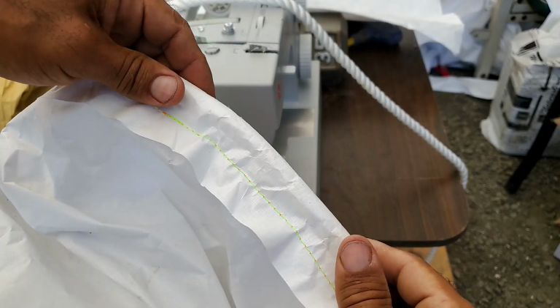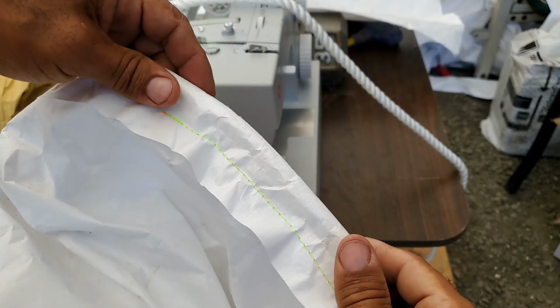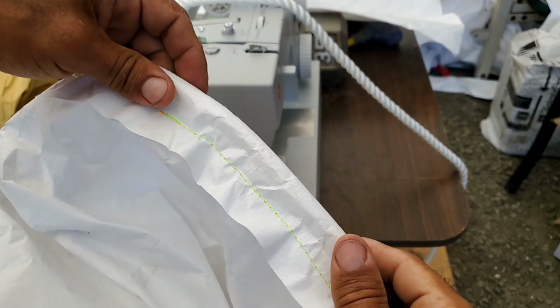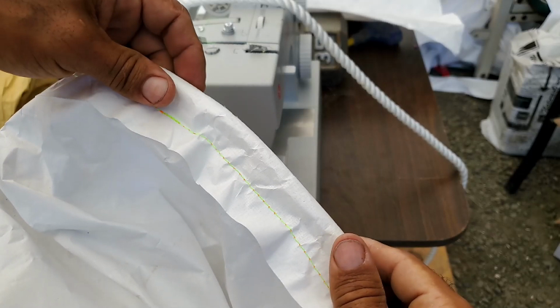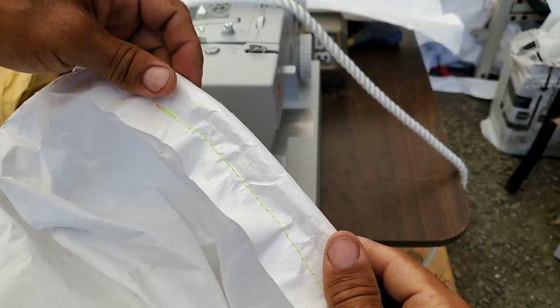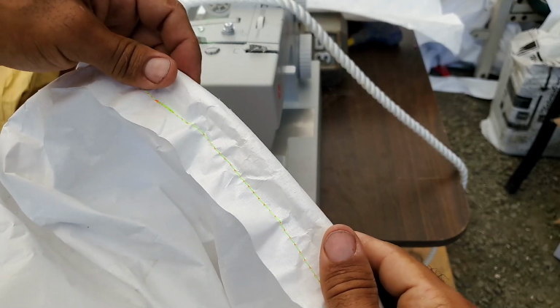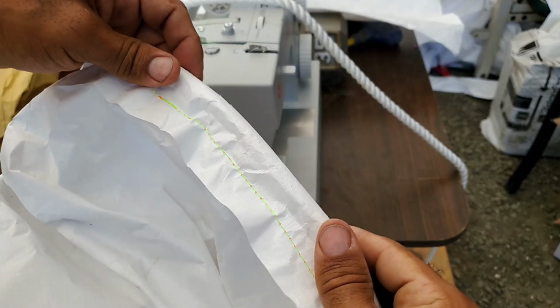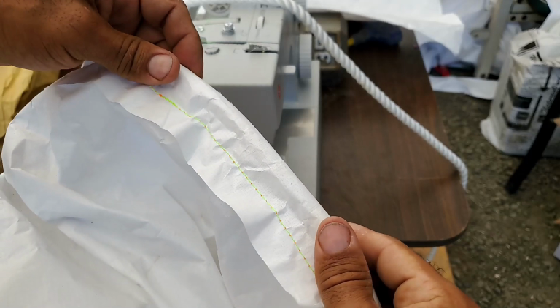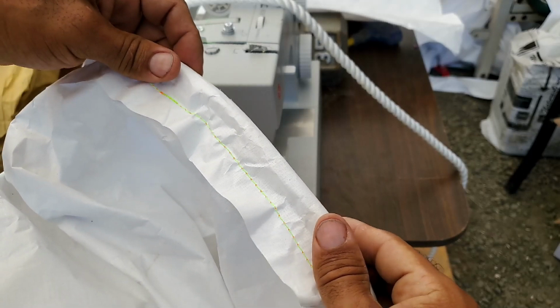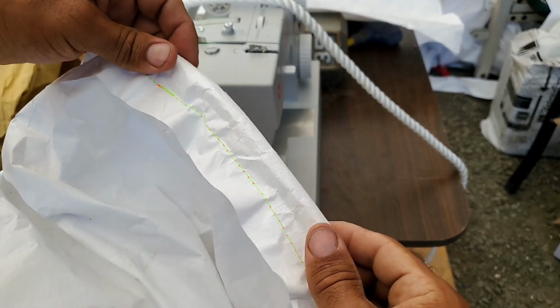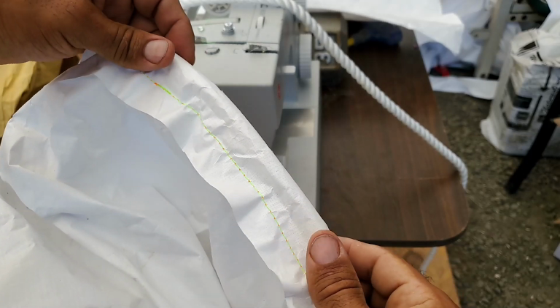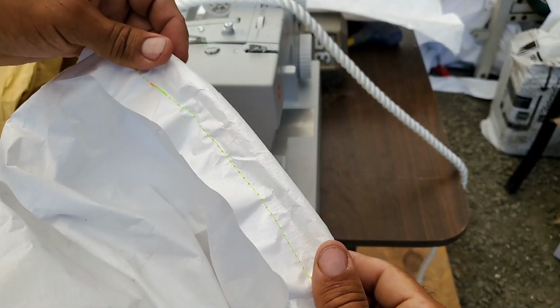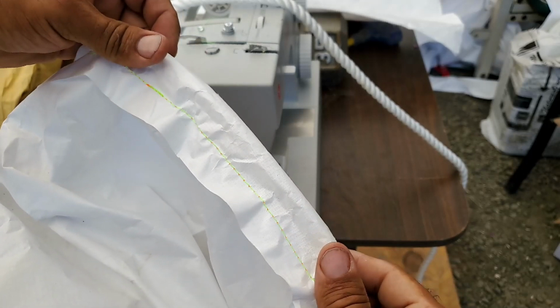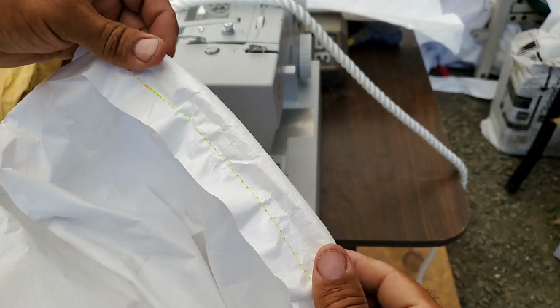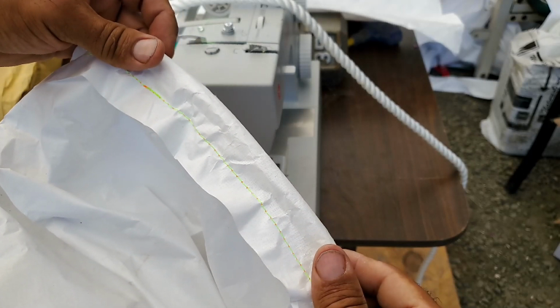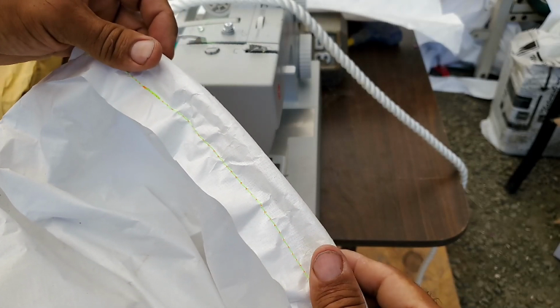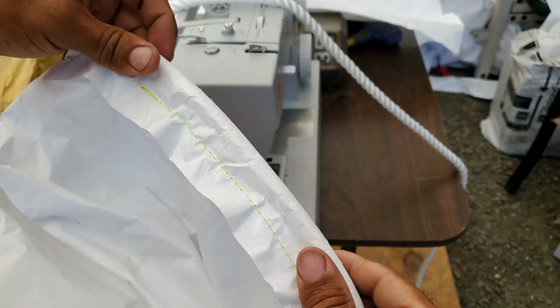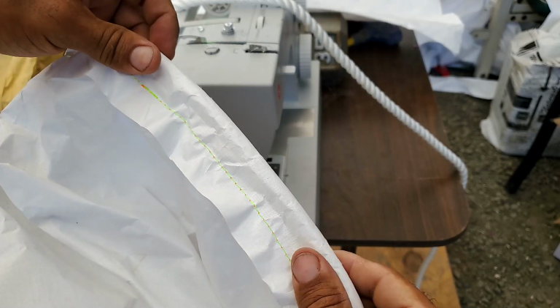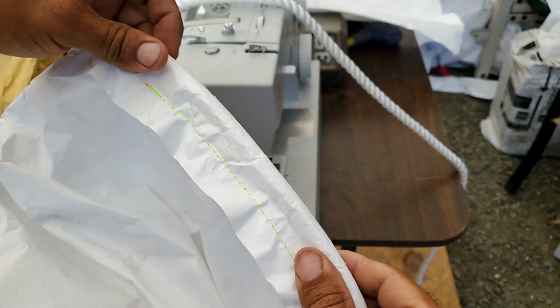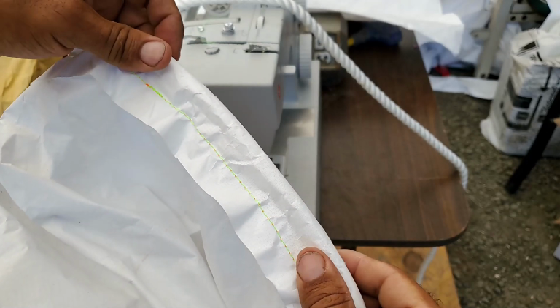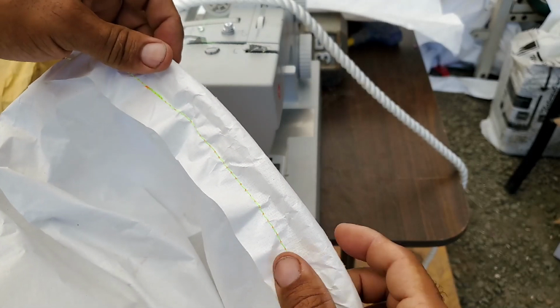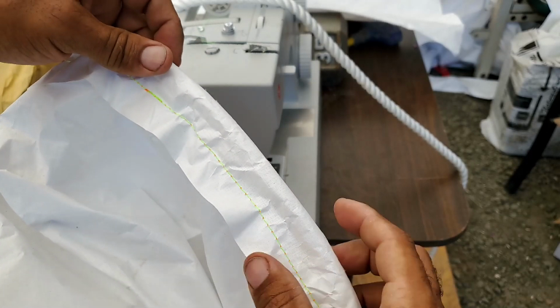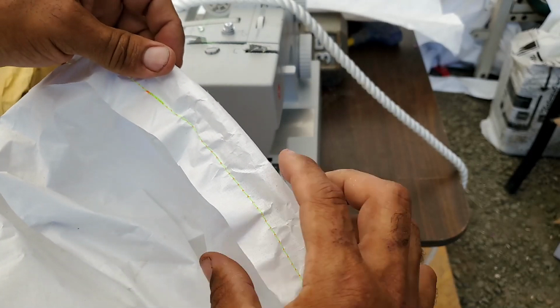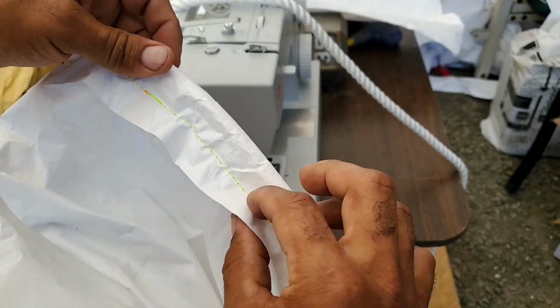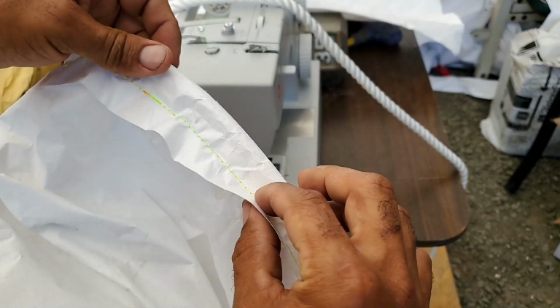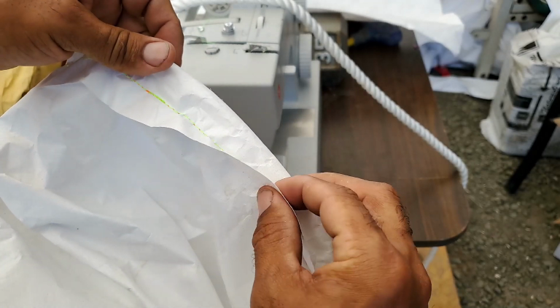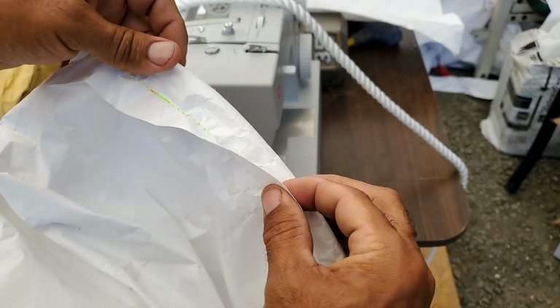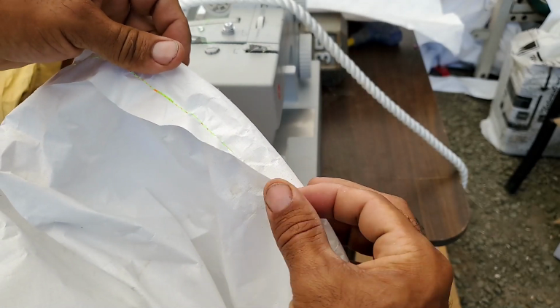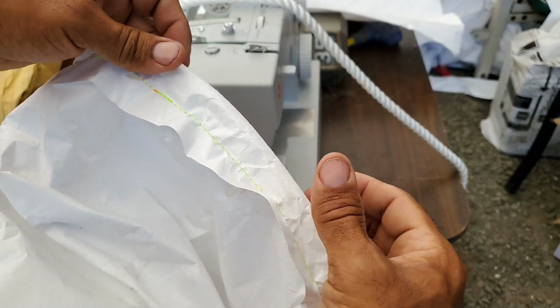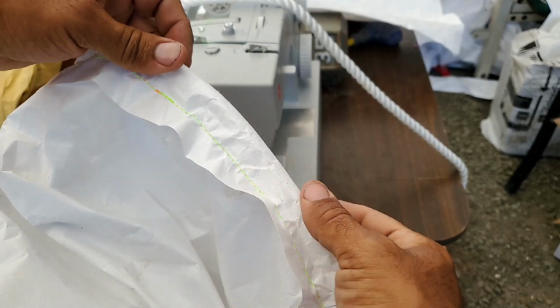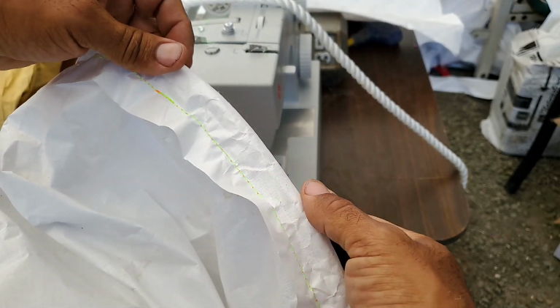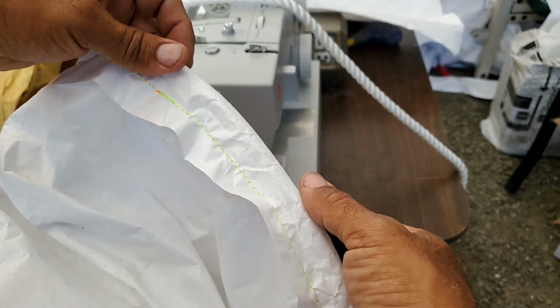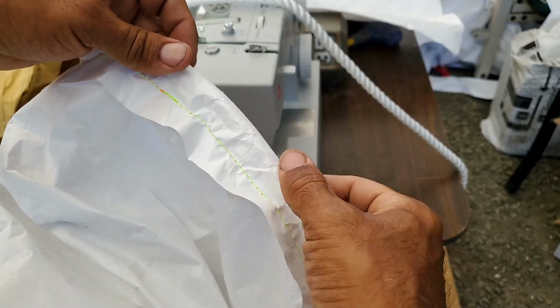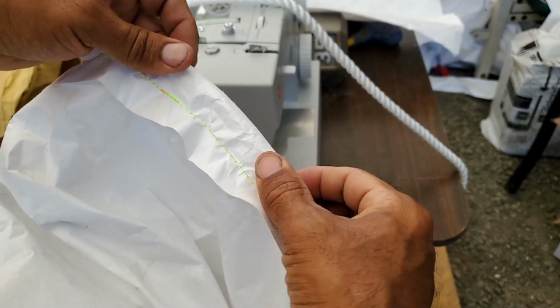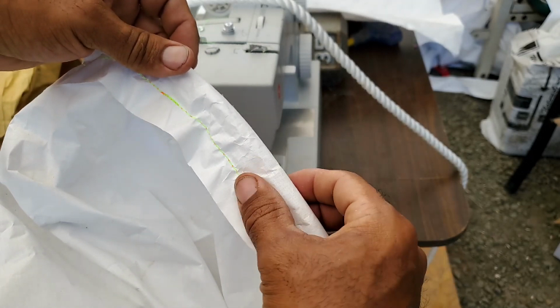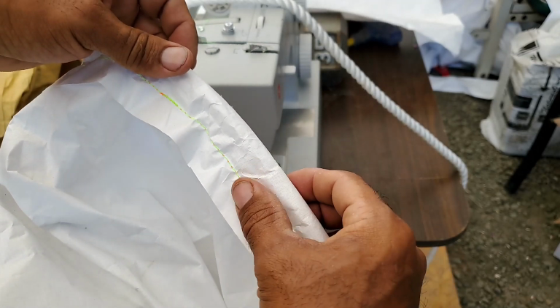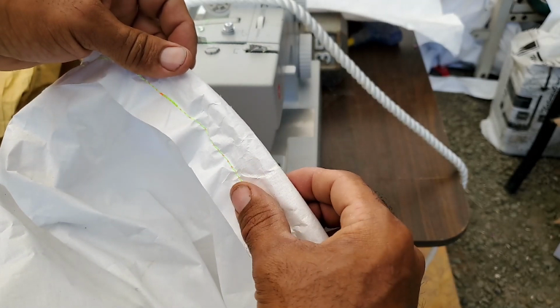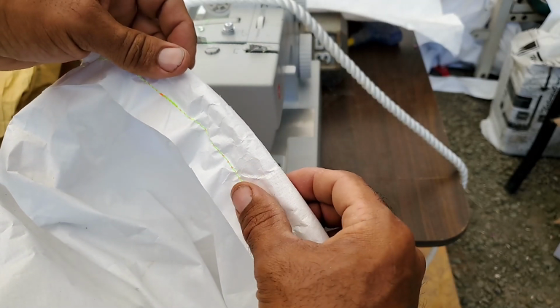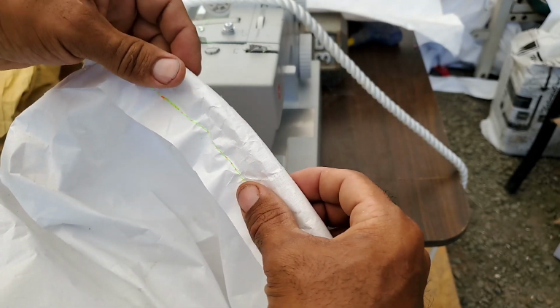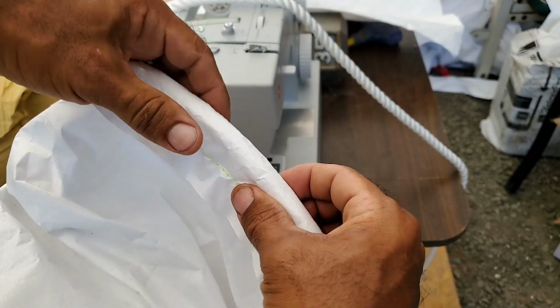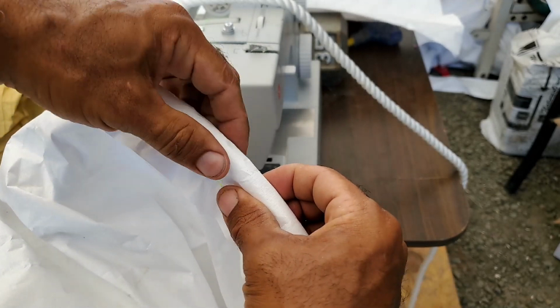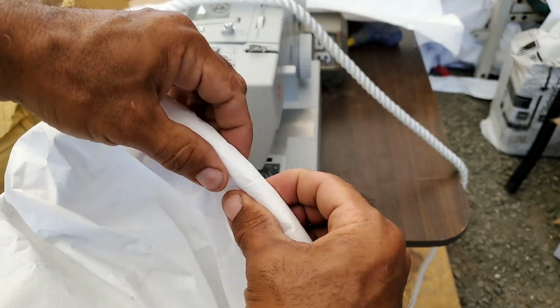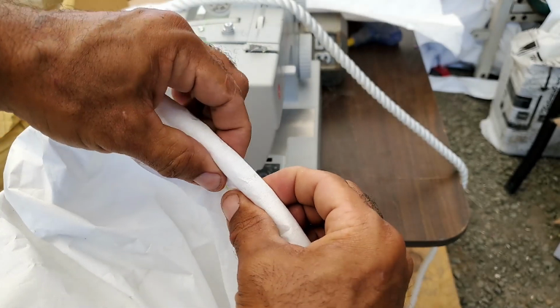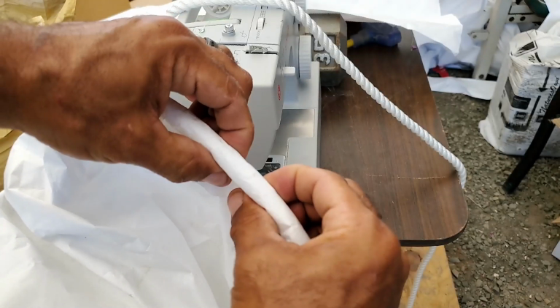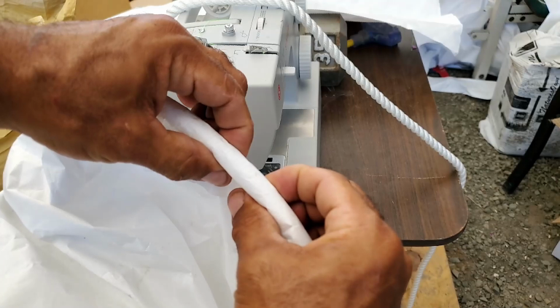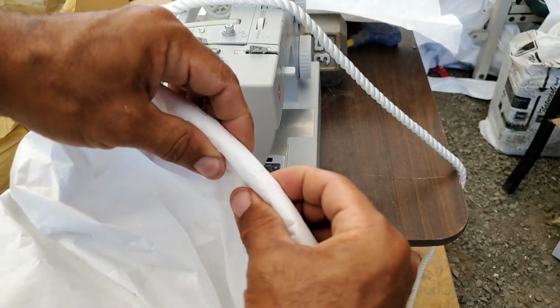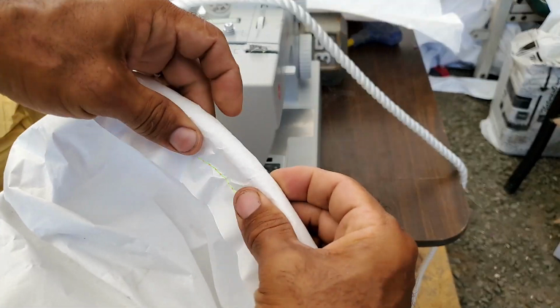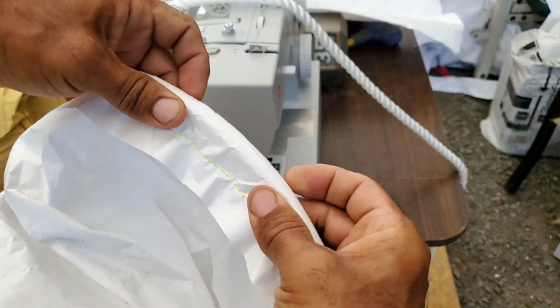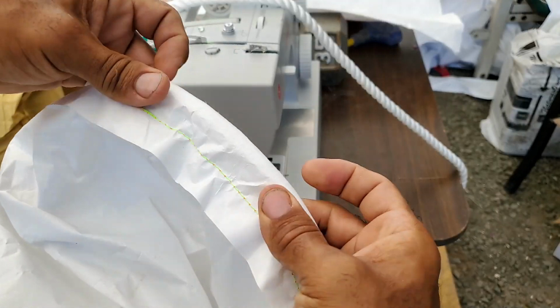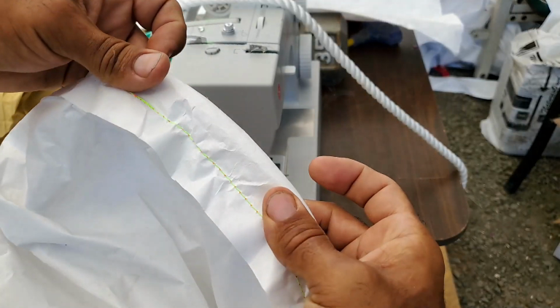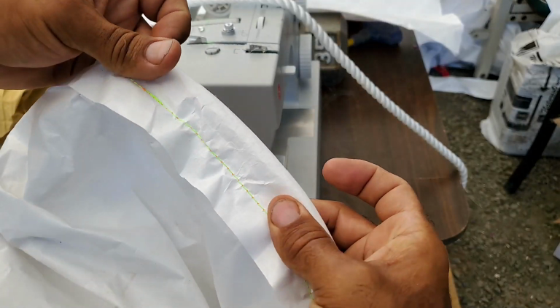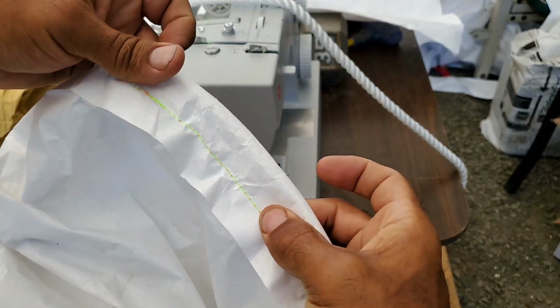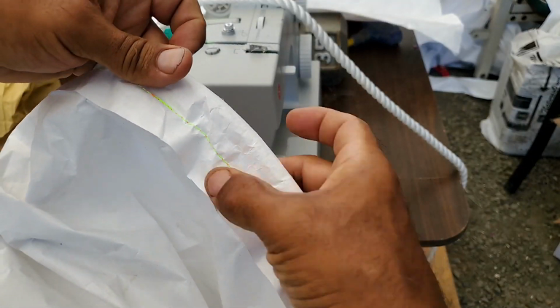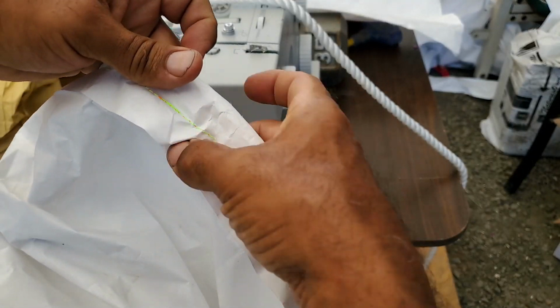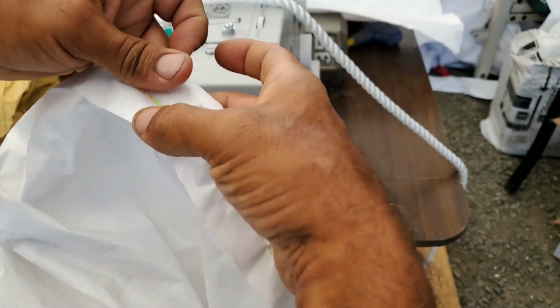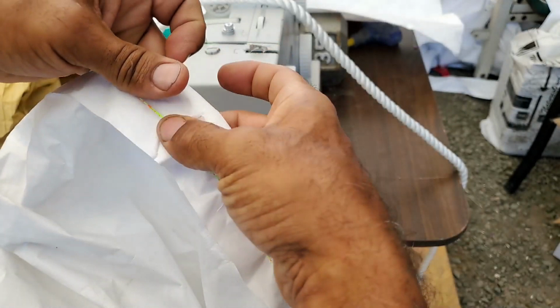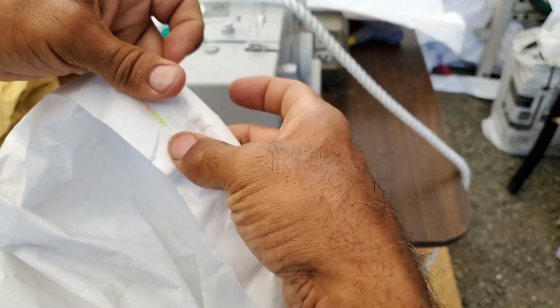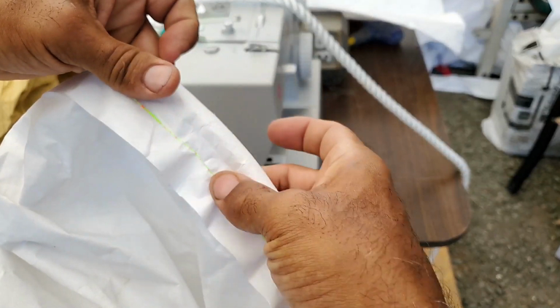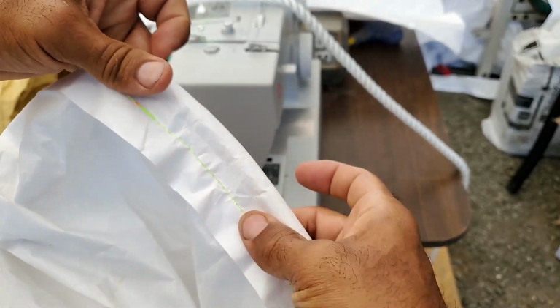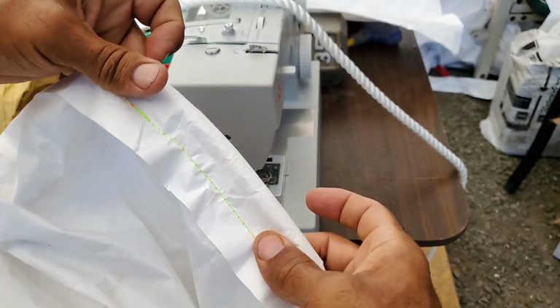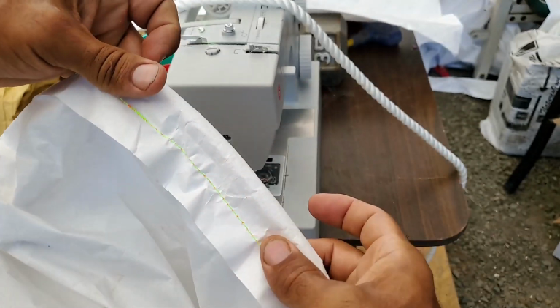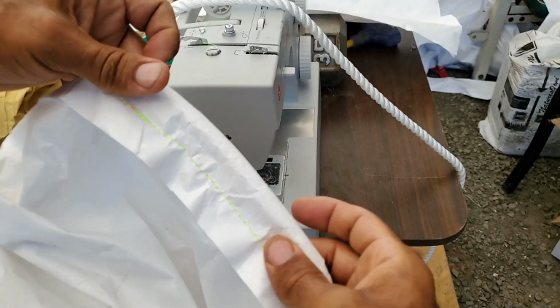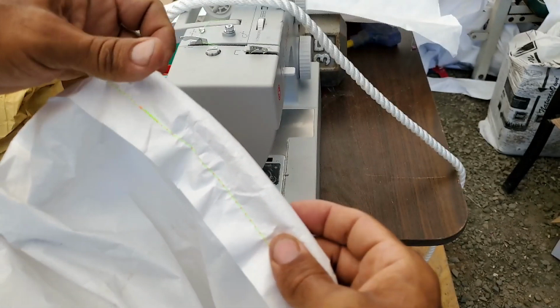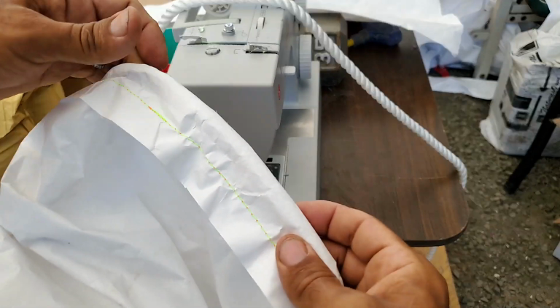So this is the airform. Here's the seam that's folded over the rope, and it's sewn in.